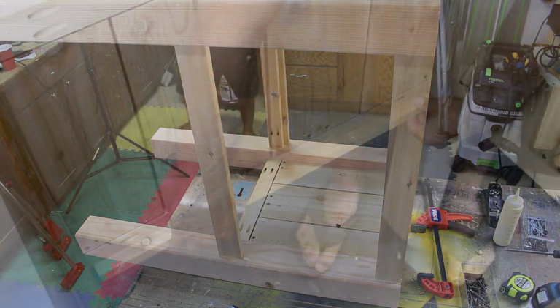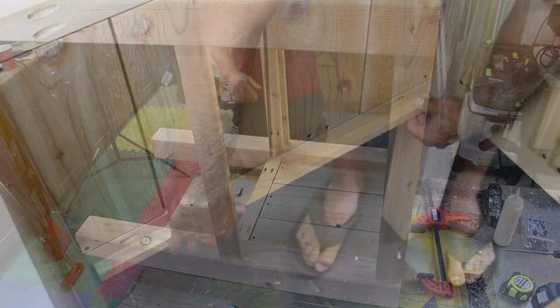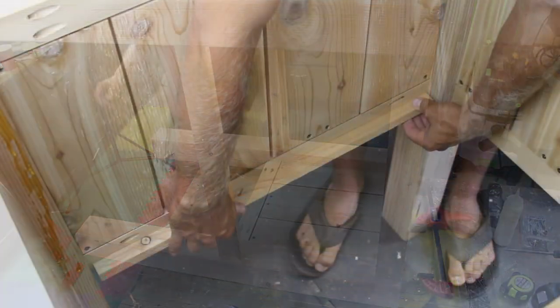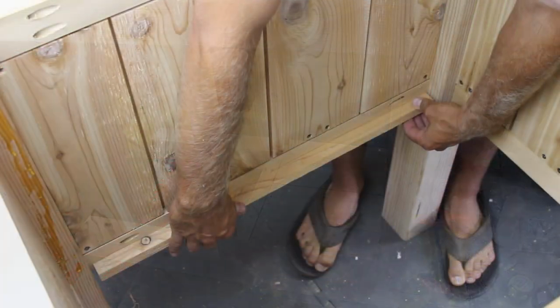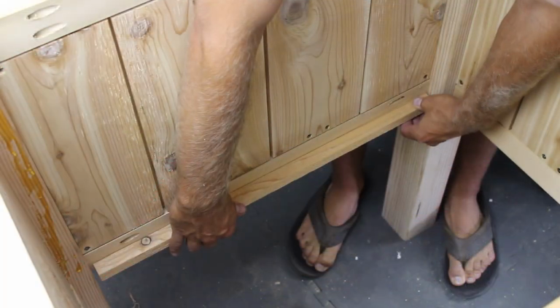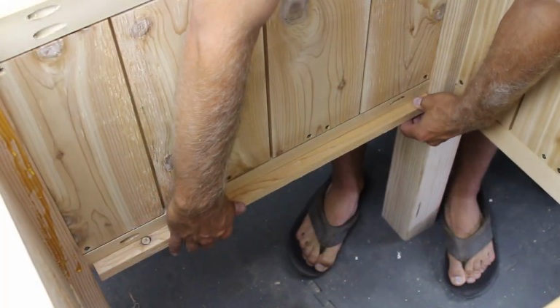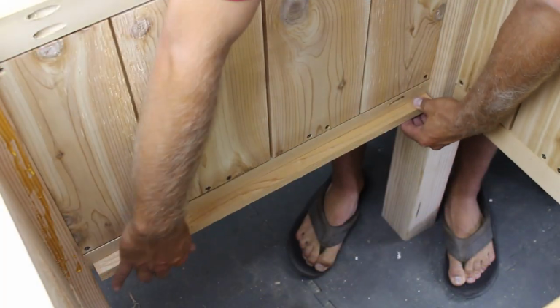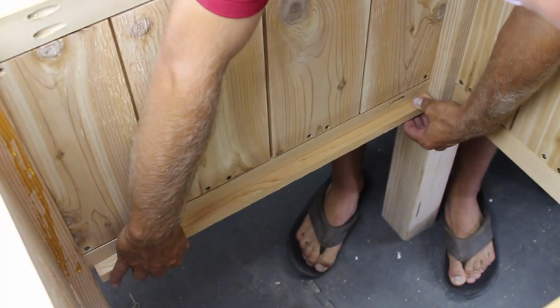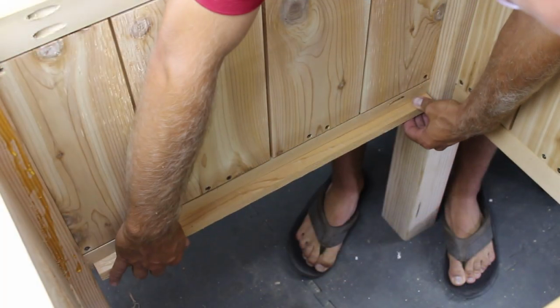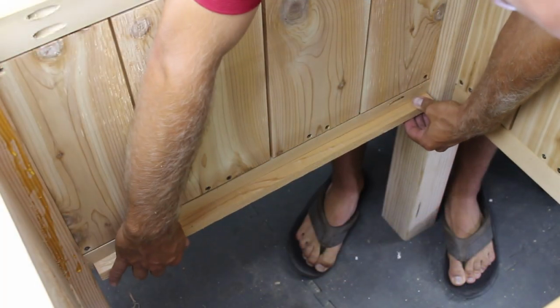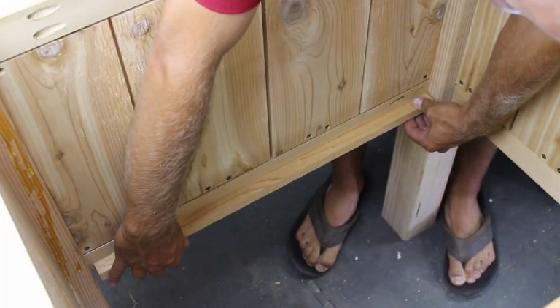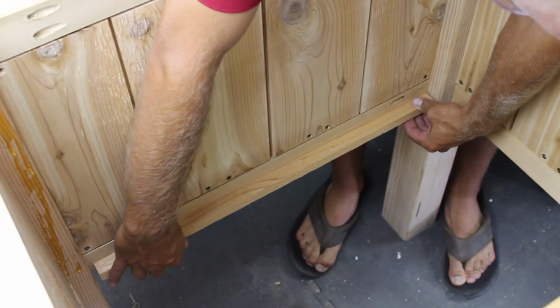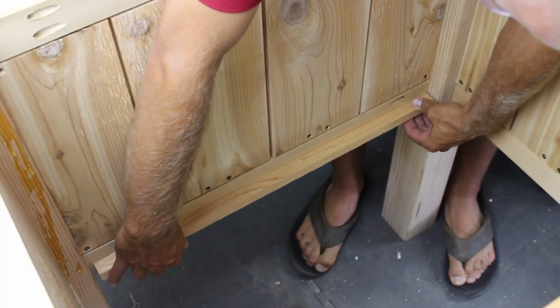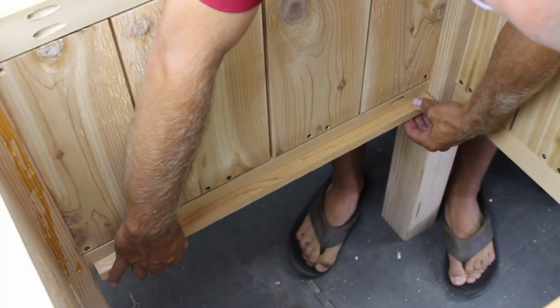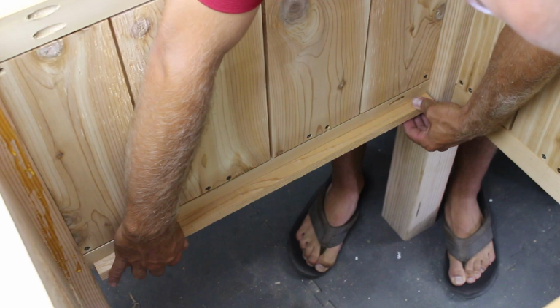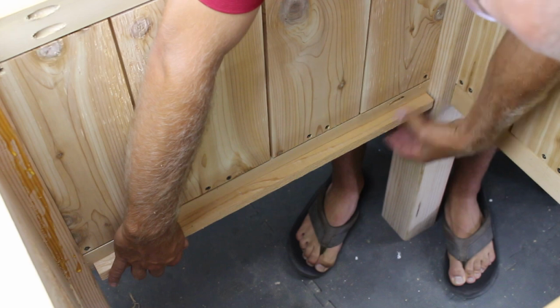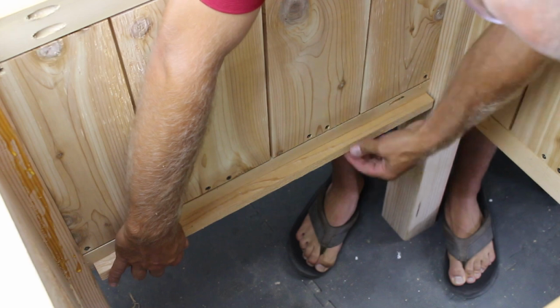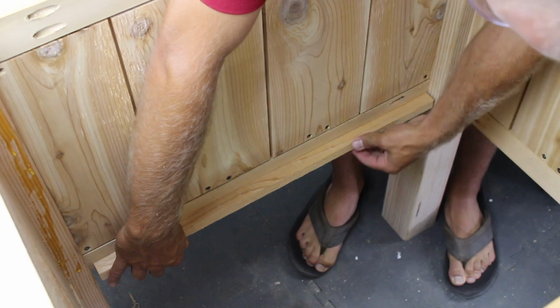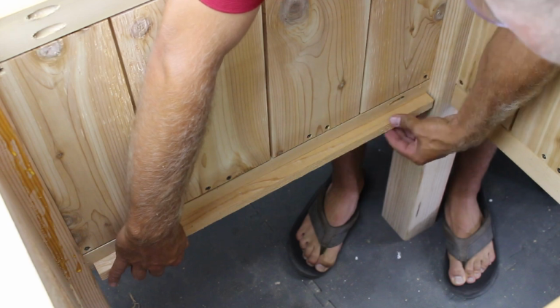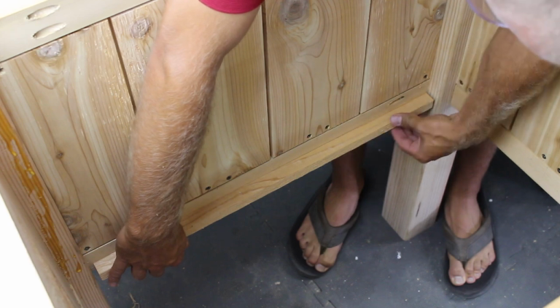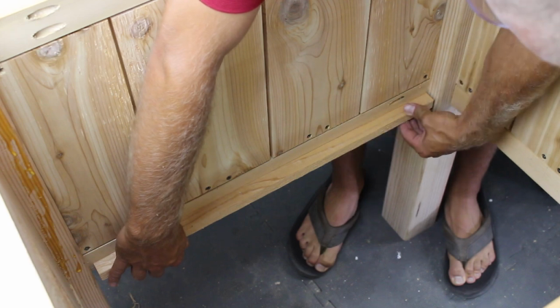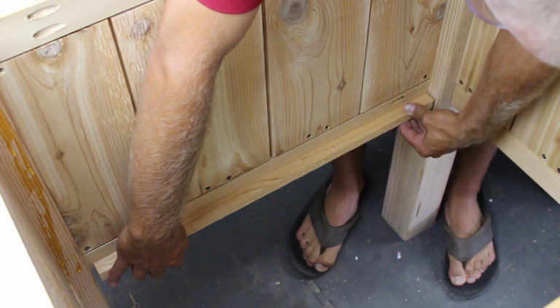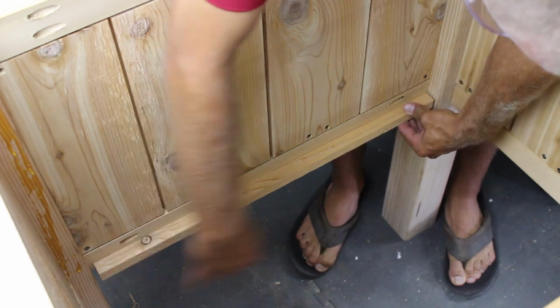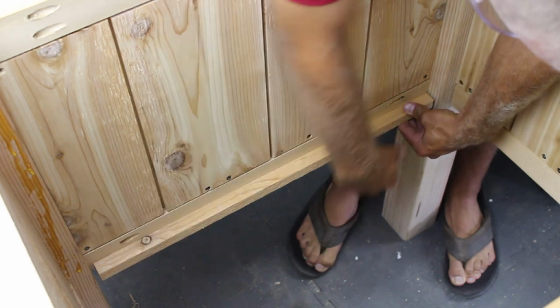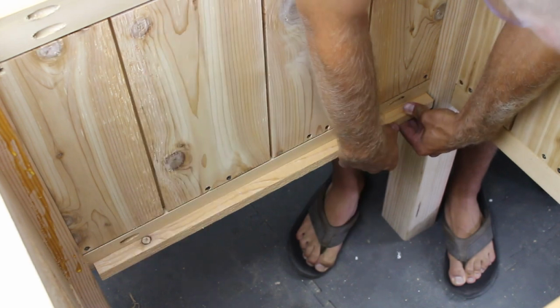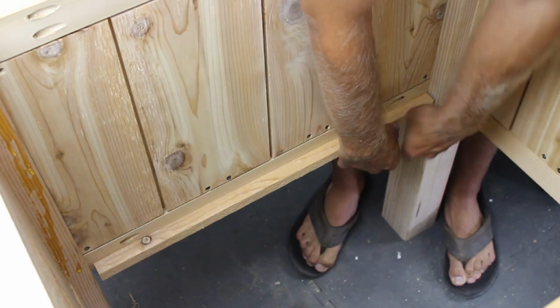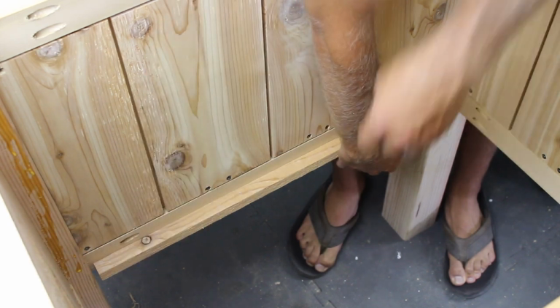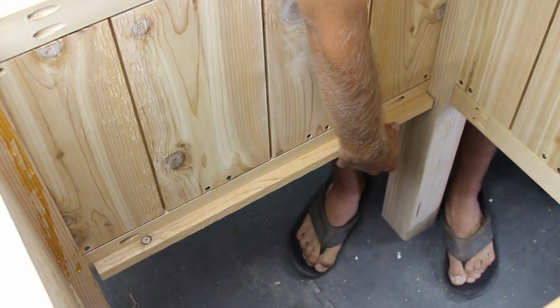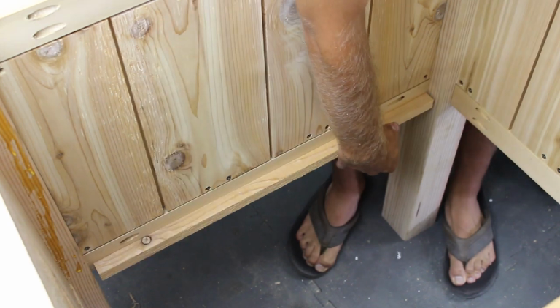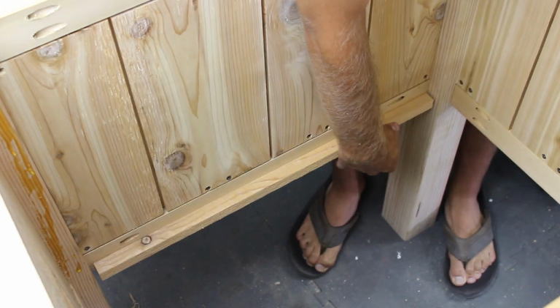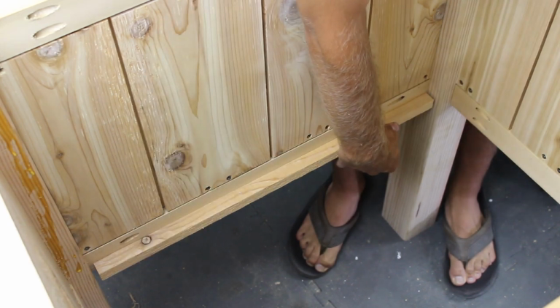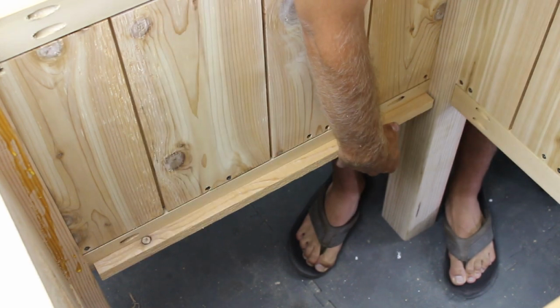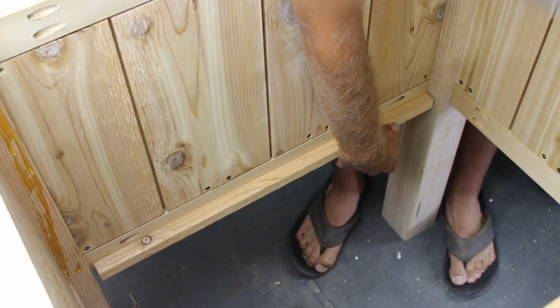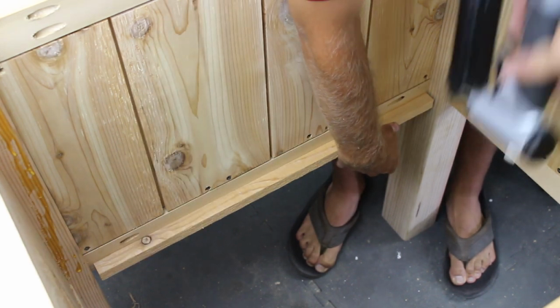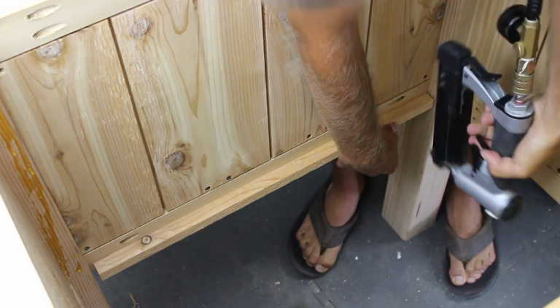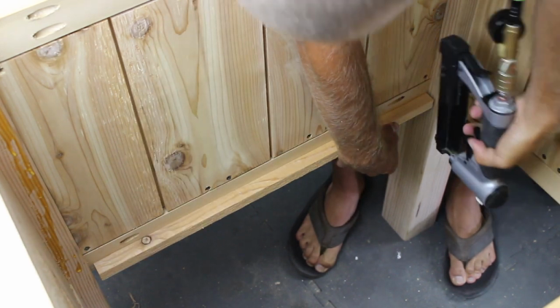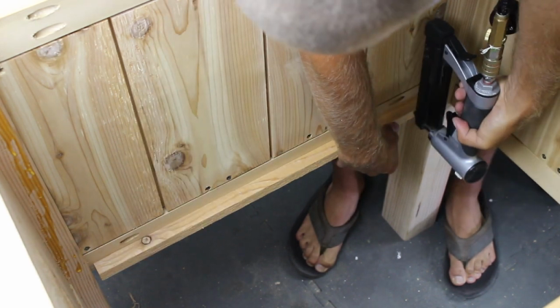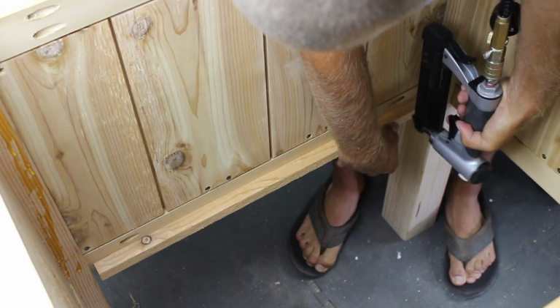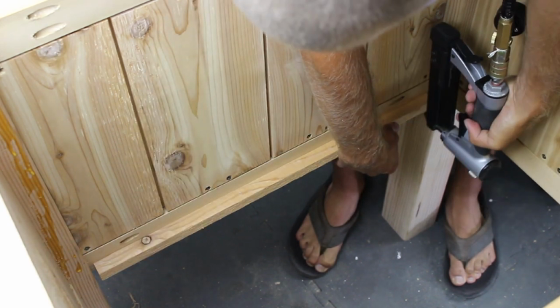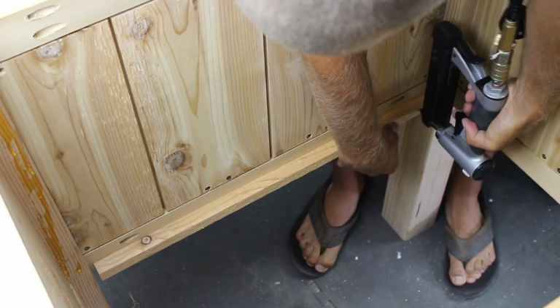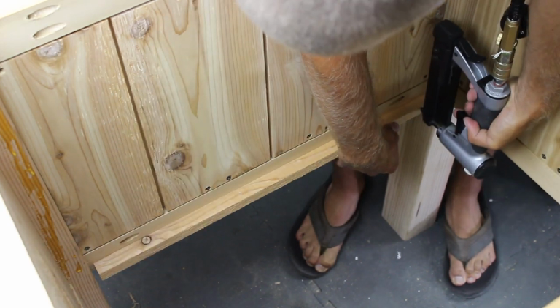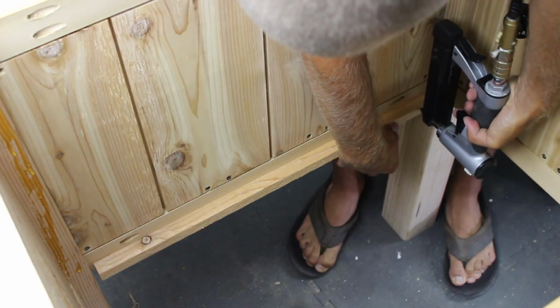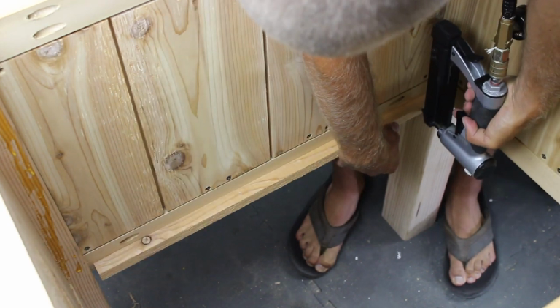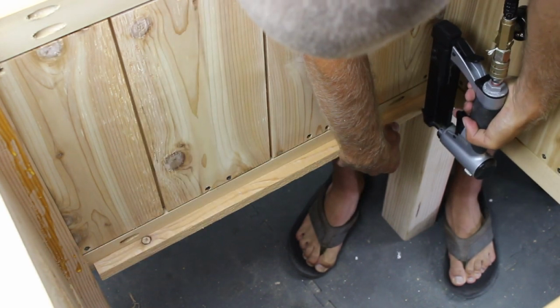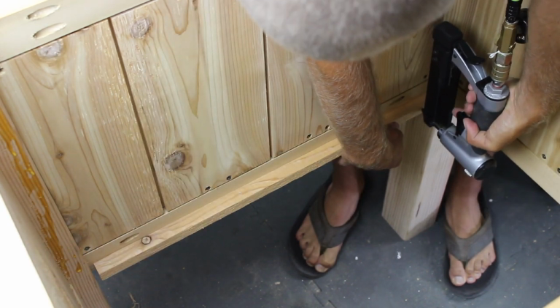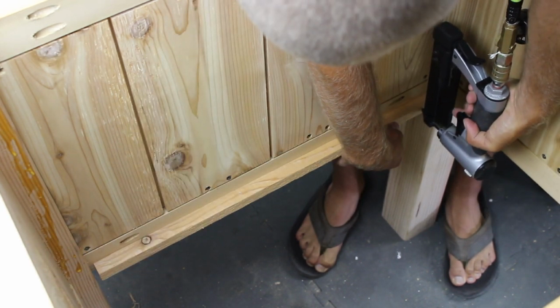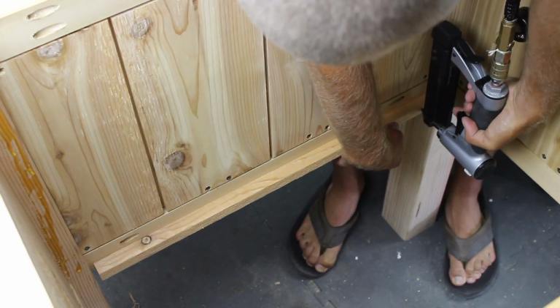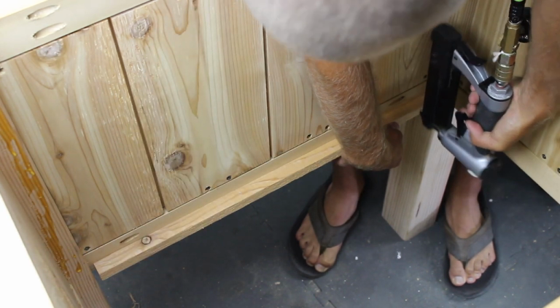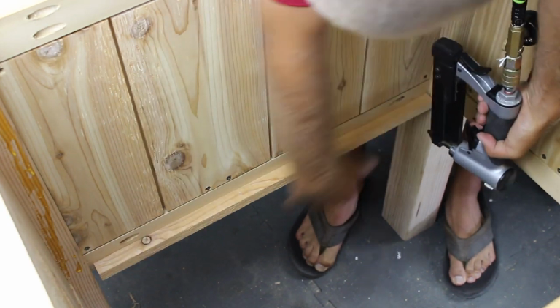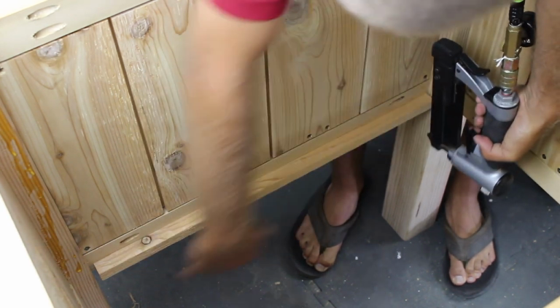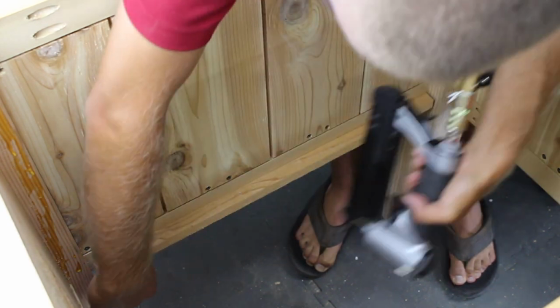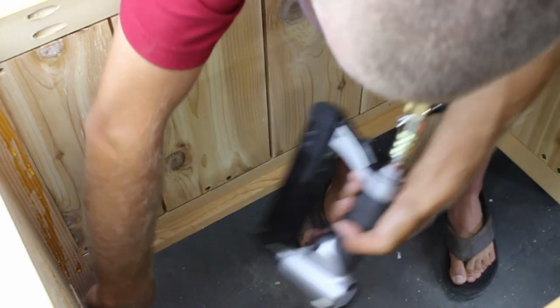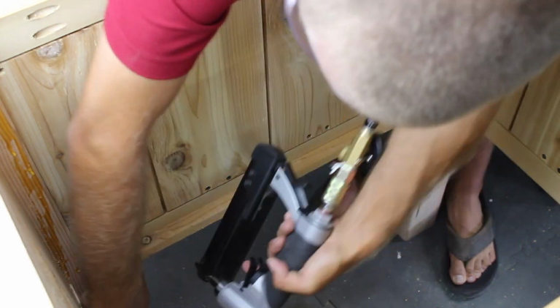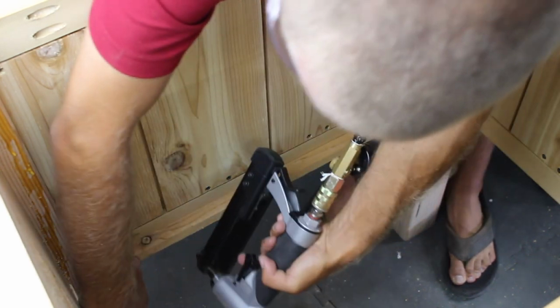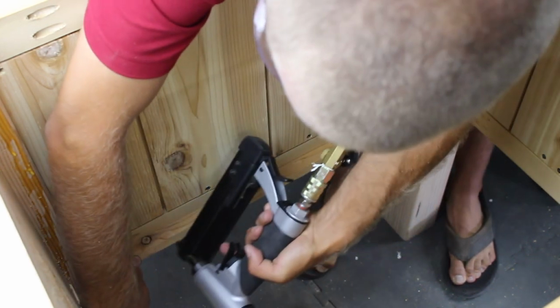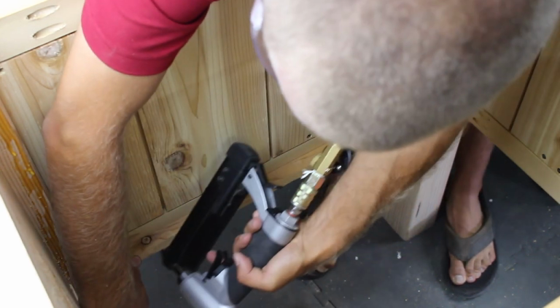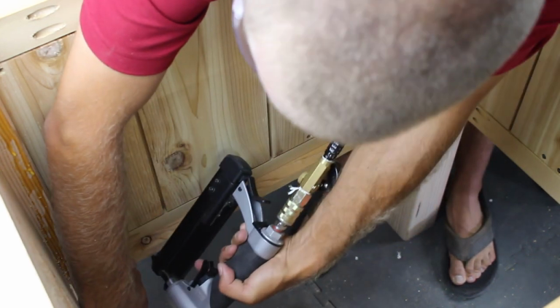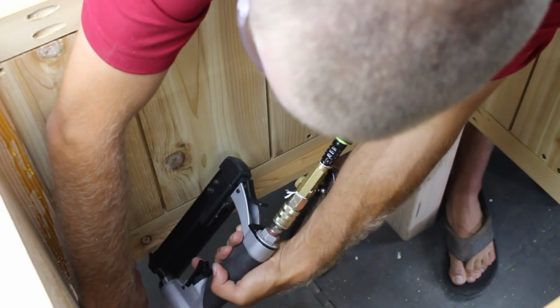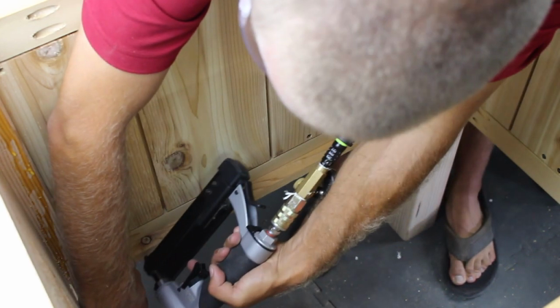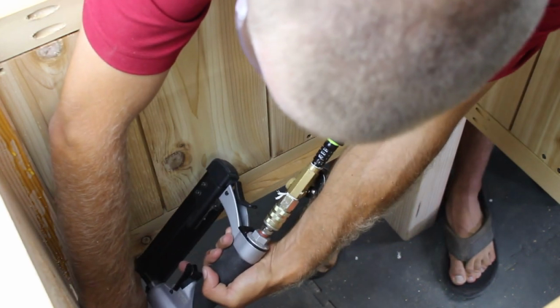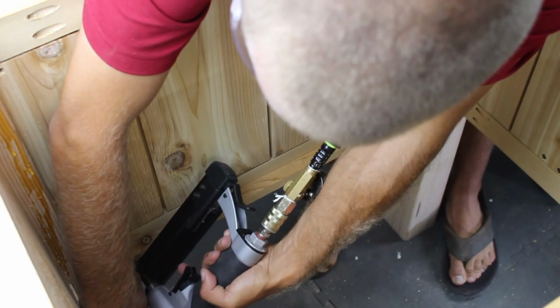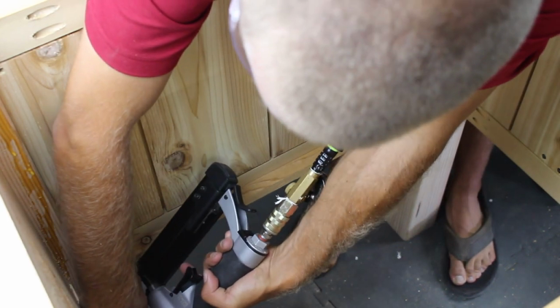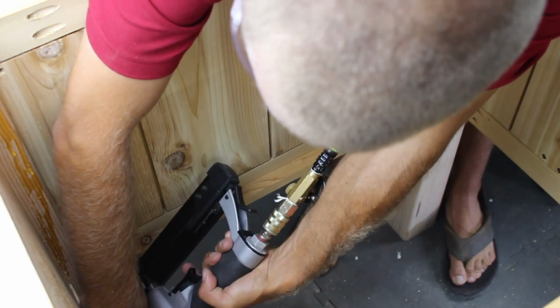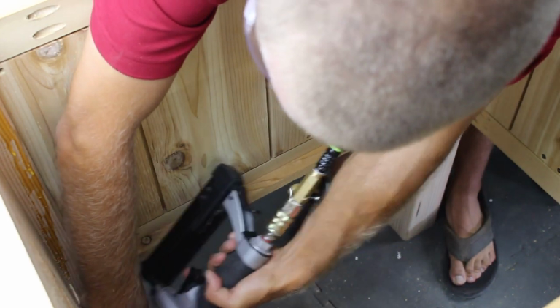I attached a cleat at the bottom with glue and a few pin nails. Once the glue dried I went back and drove in a few screws.